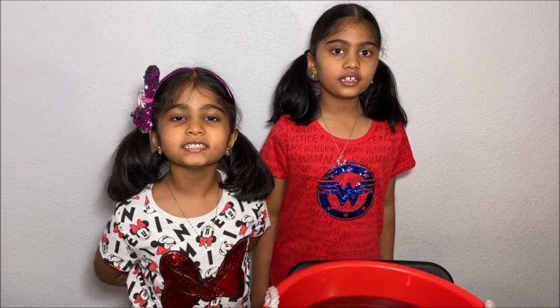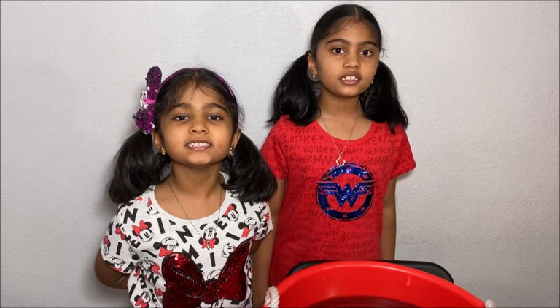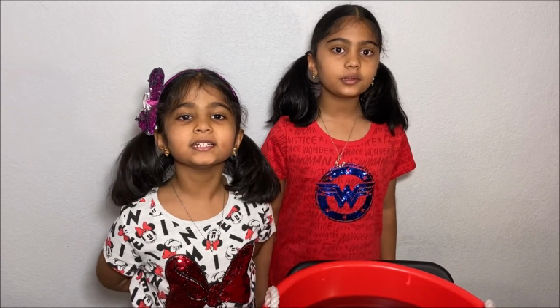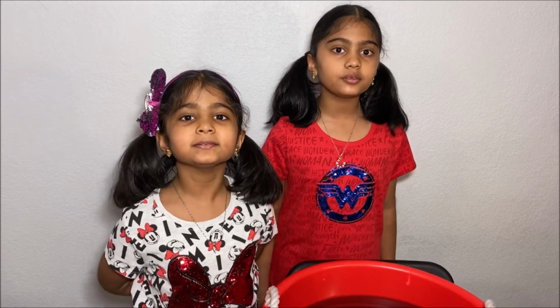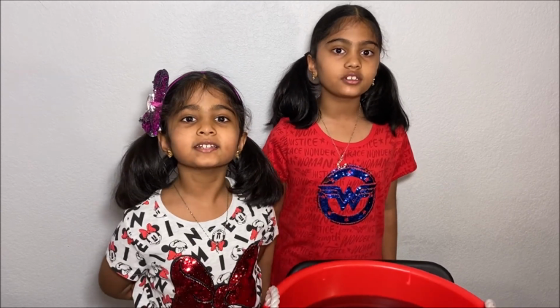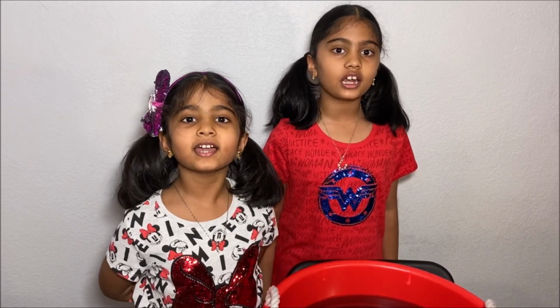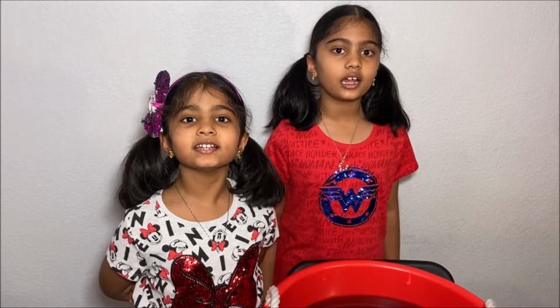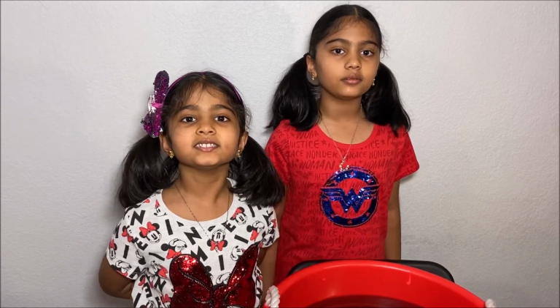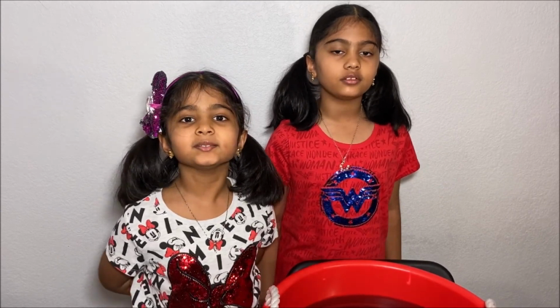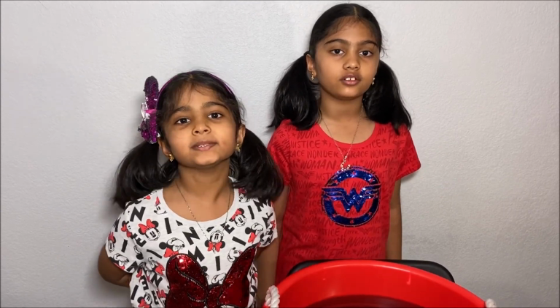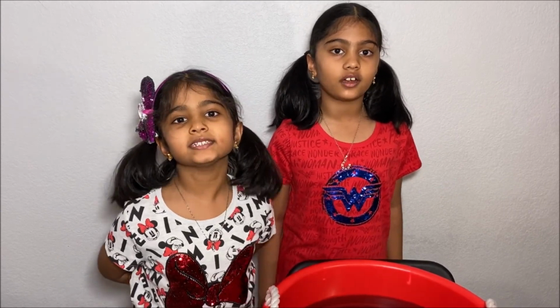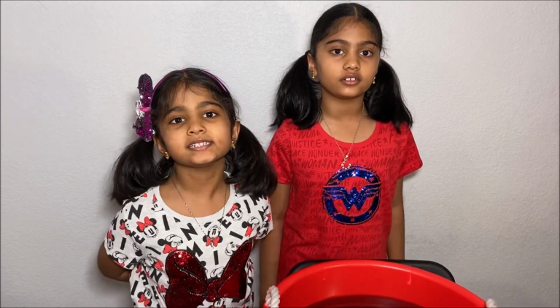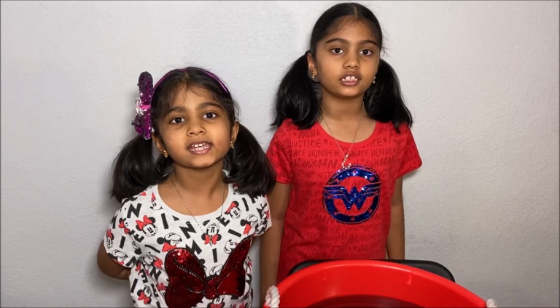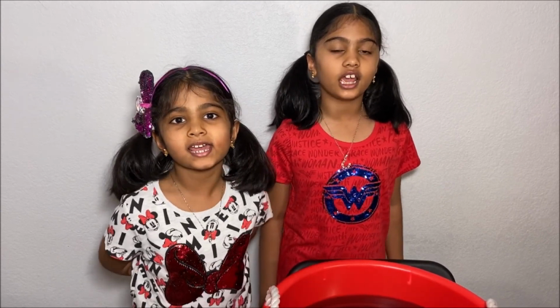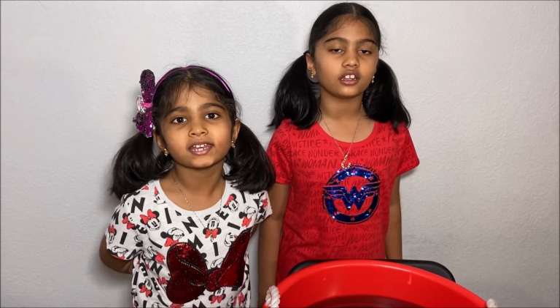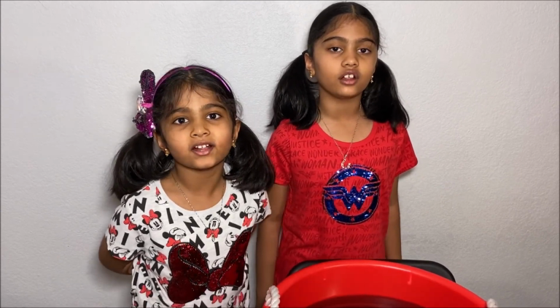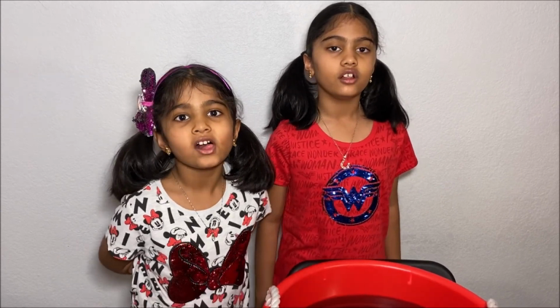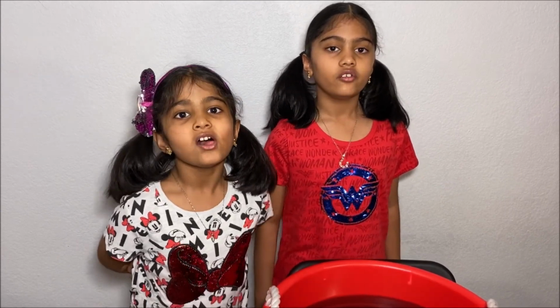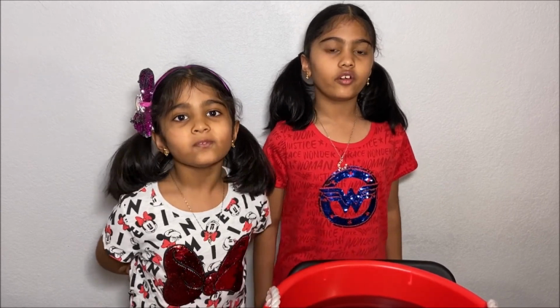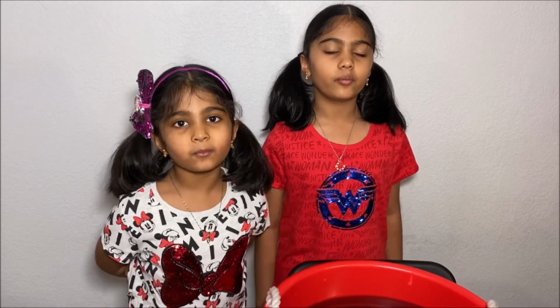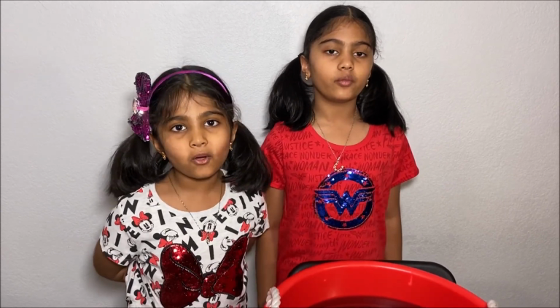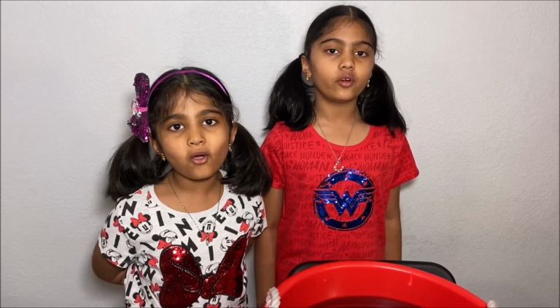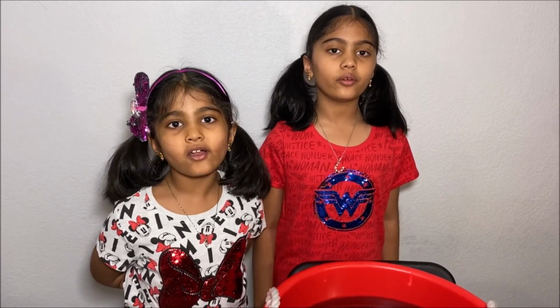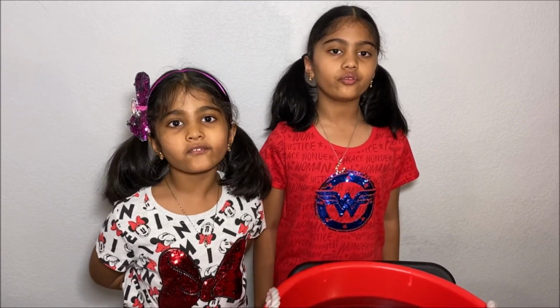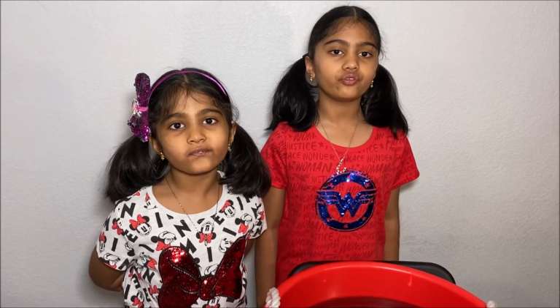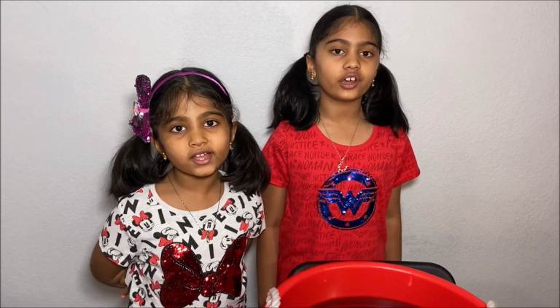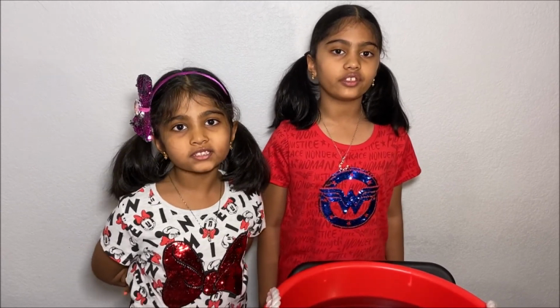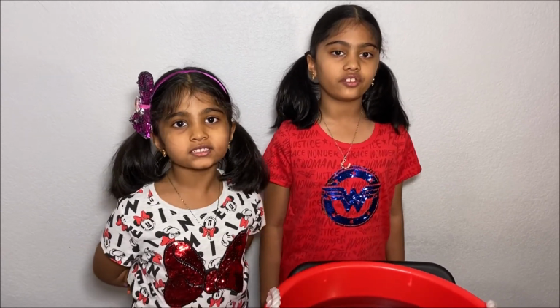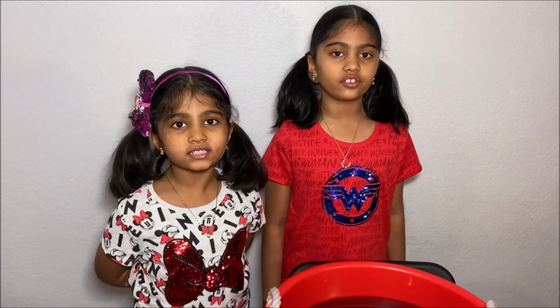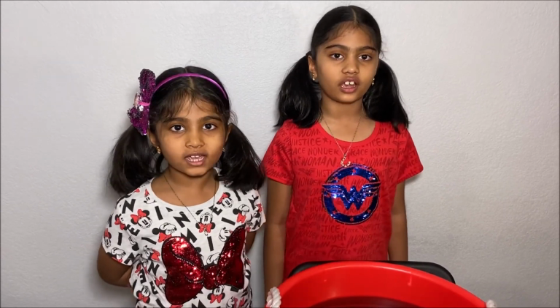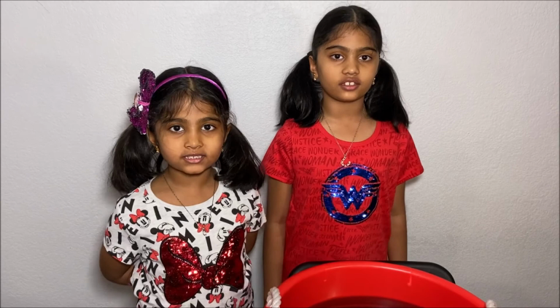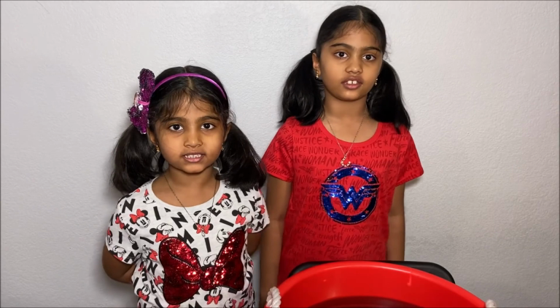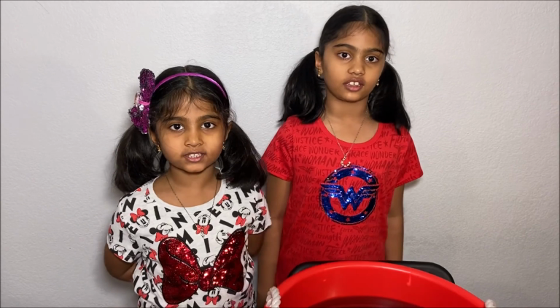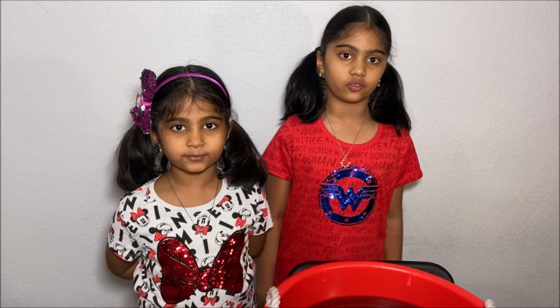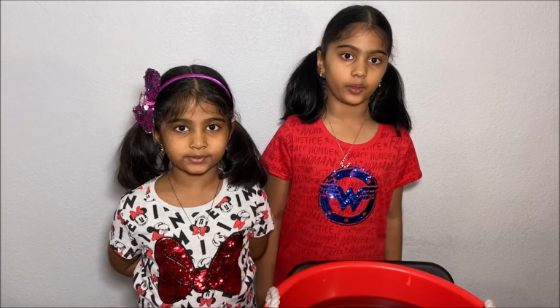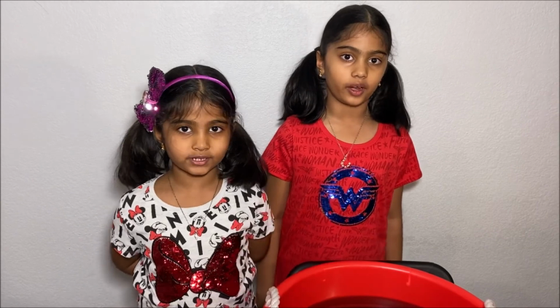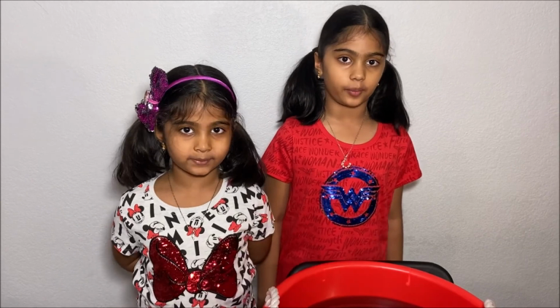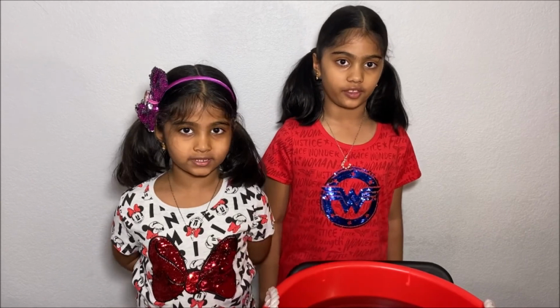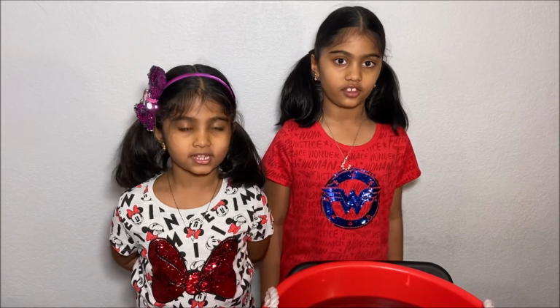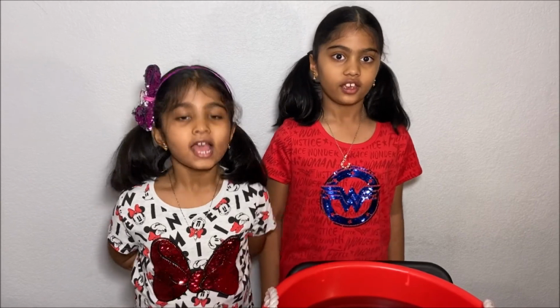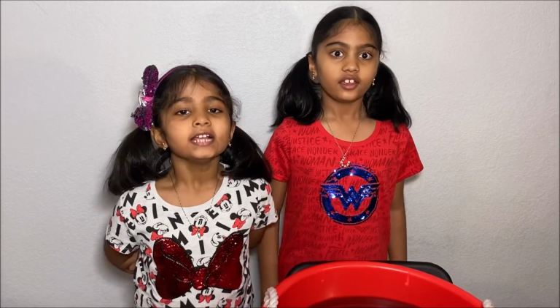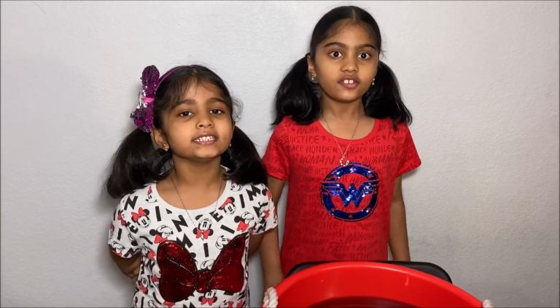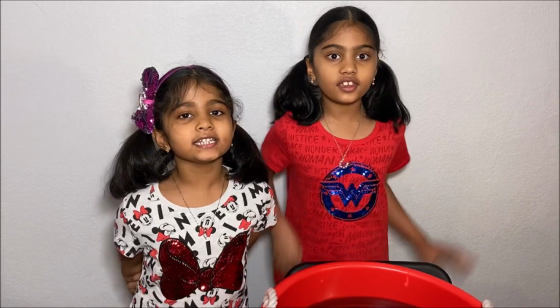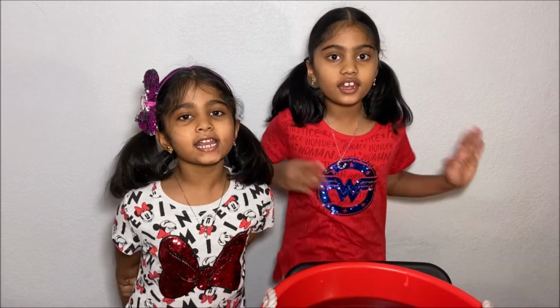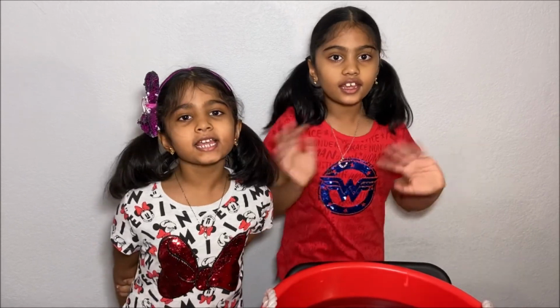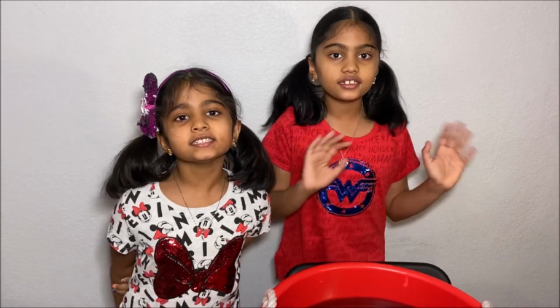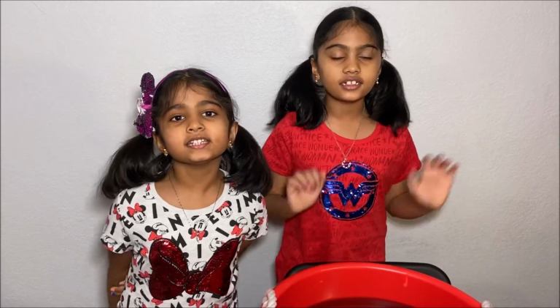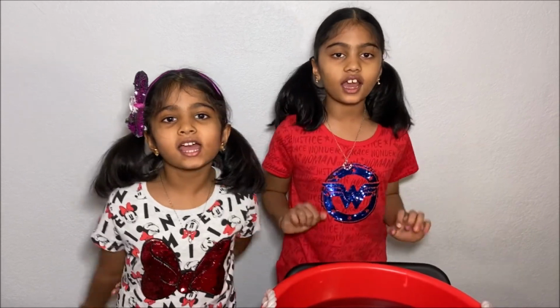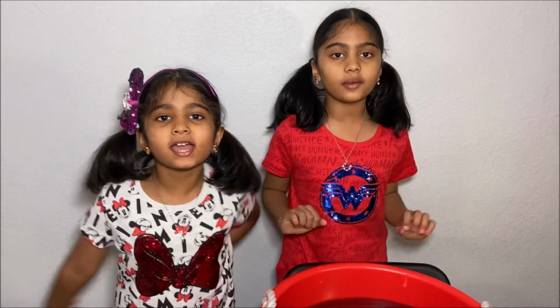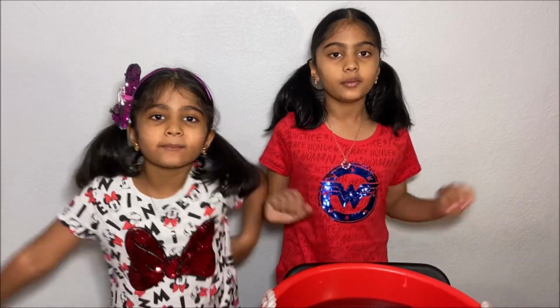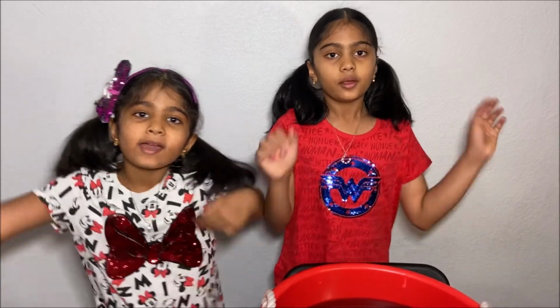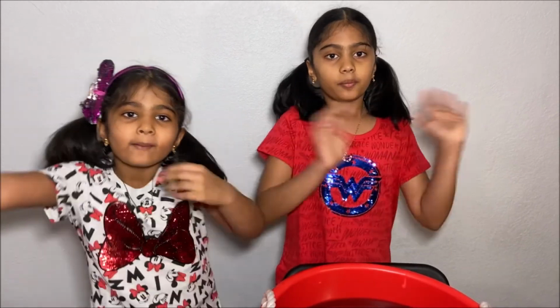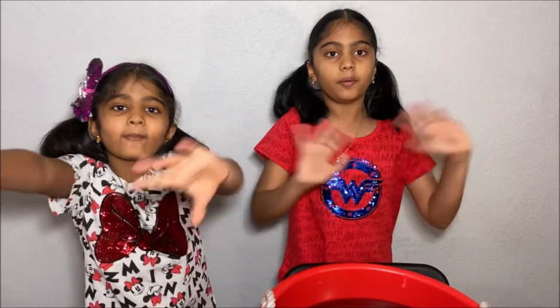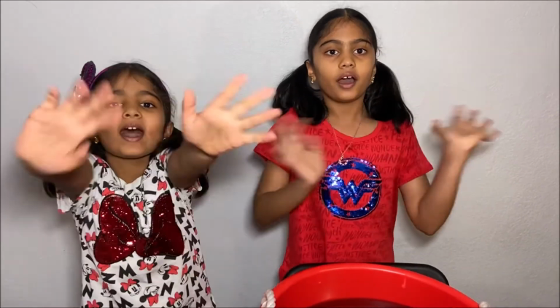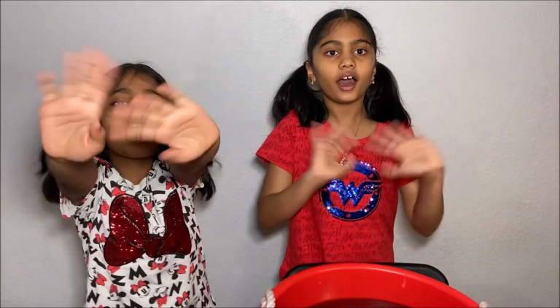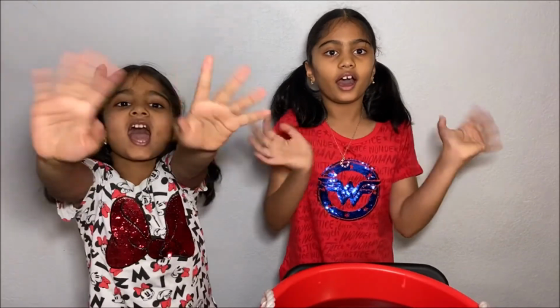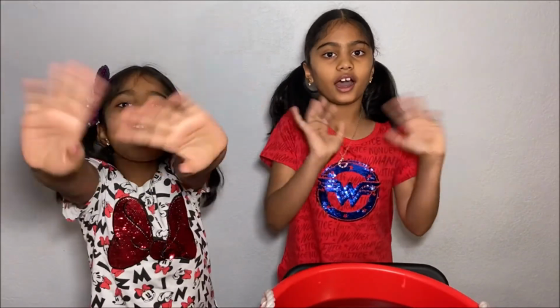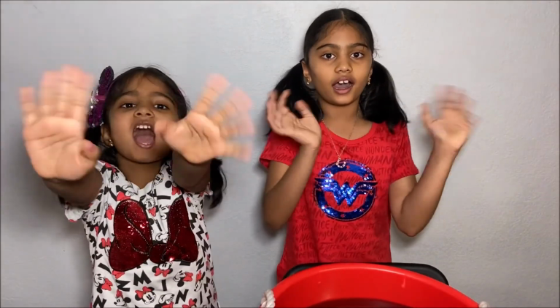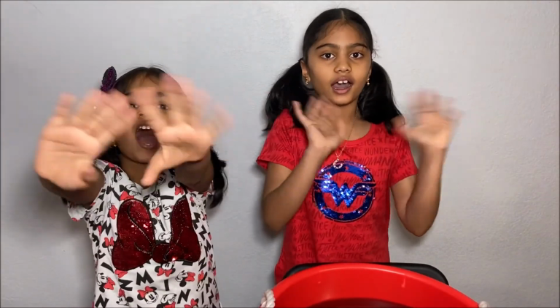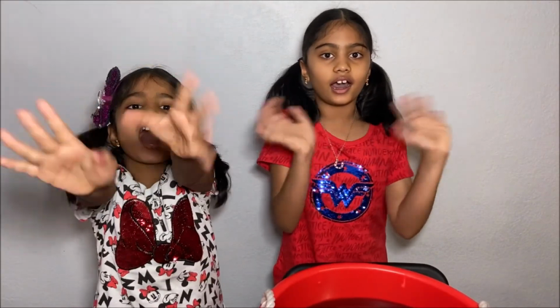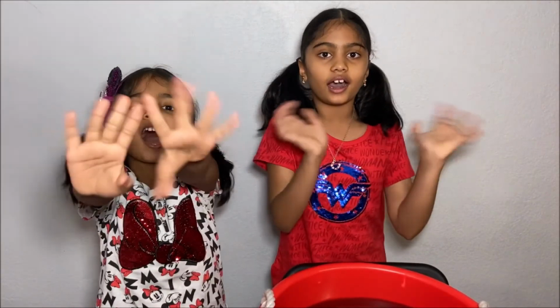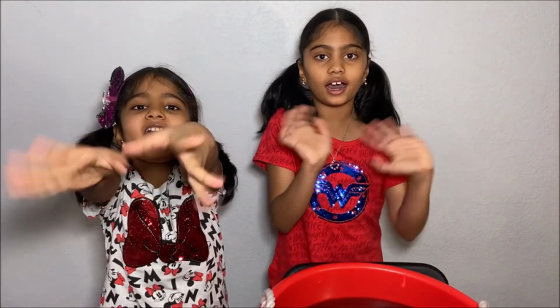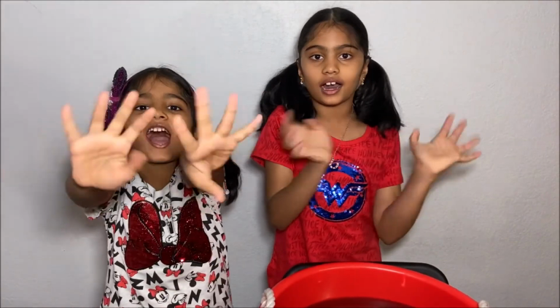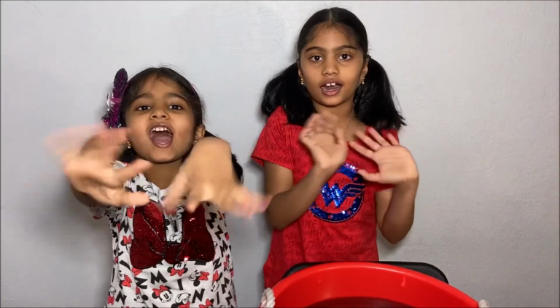Please subscribe to our channel for more fun science experiments. See you next time. Bye bye bye!